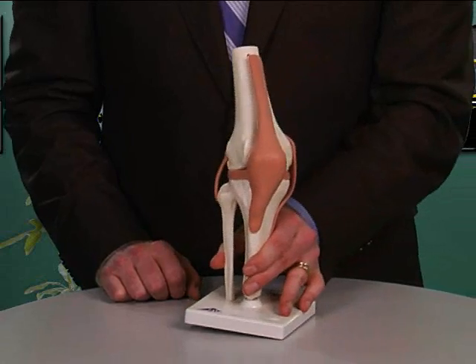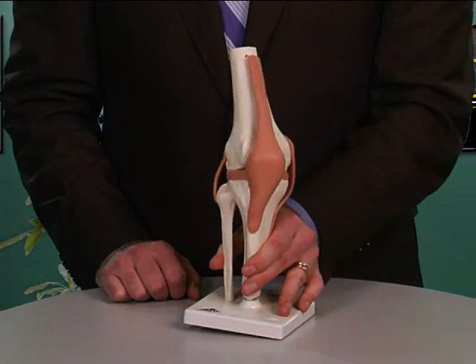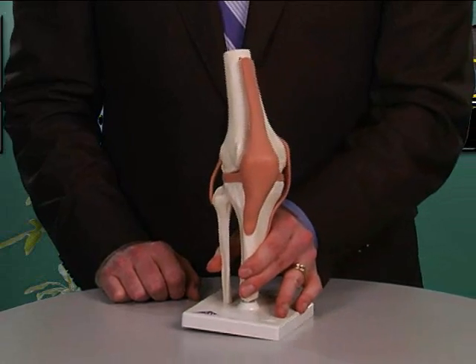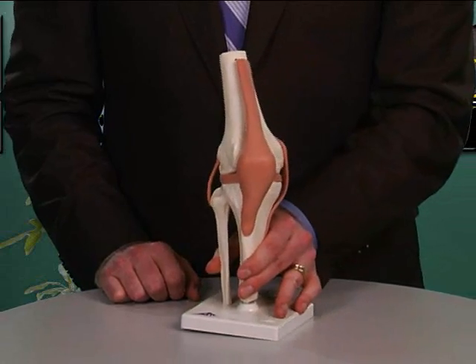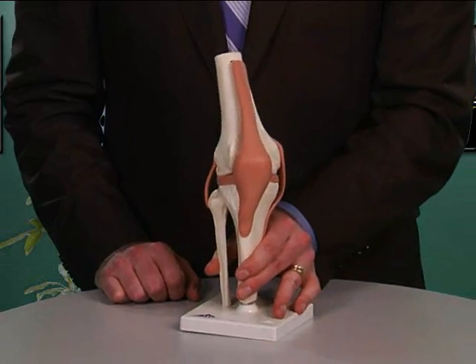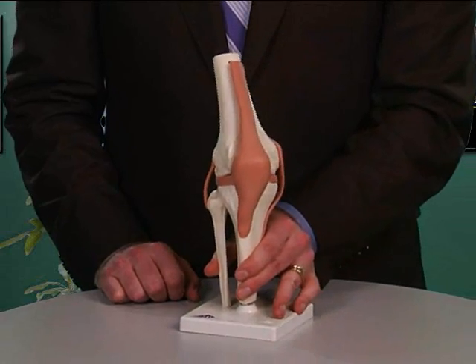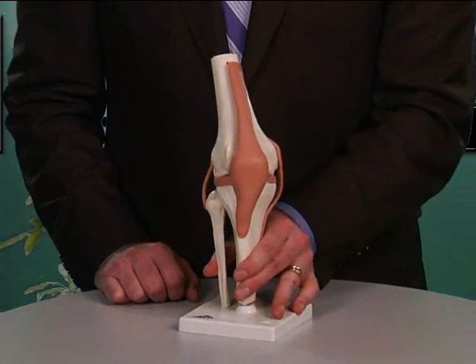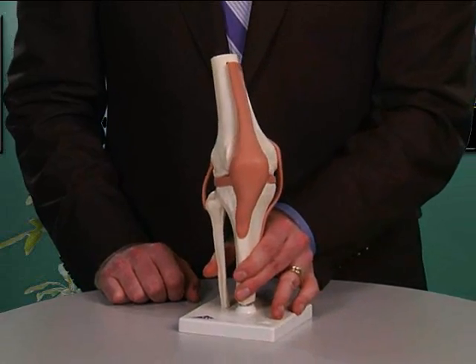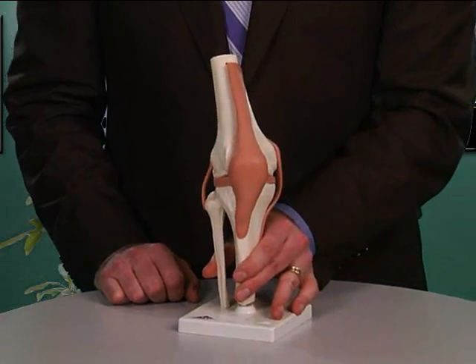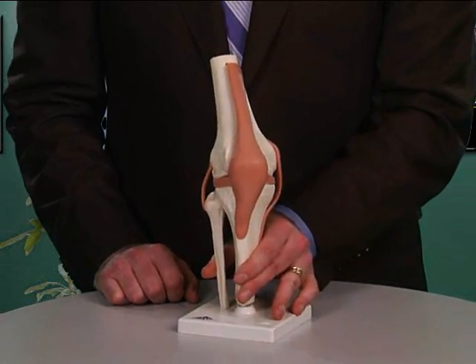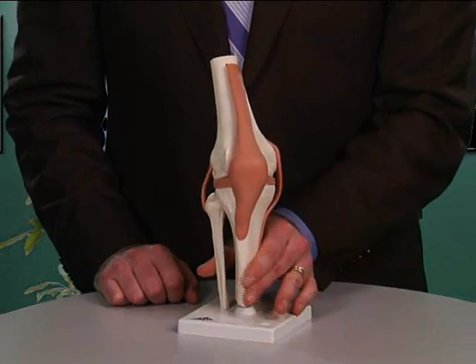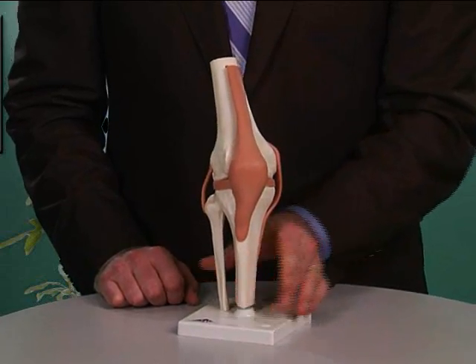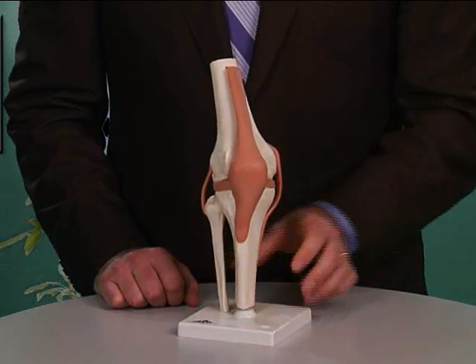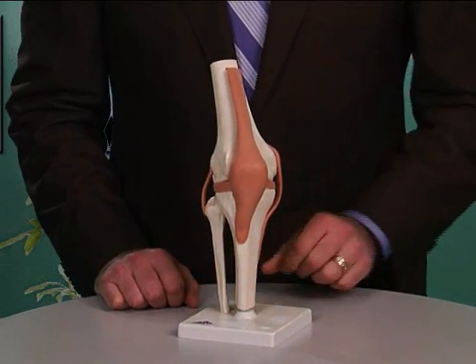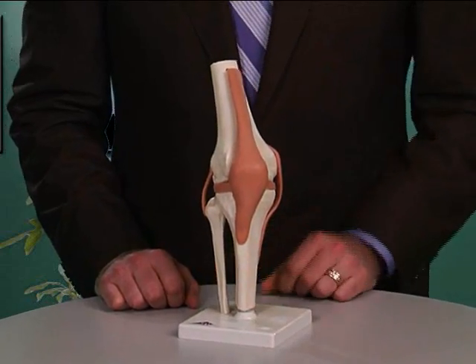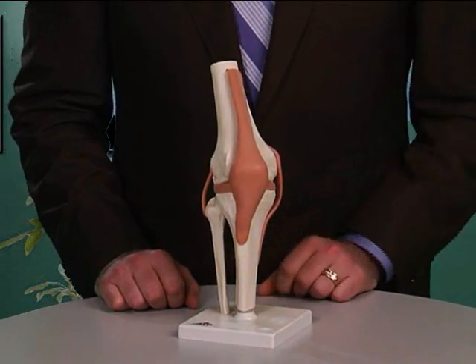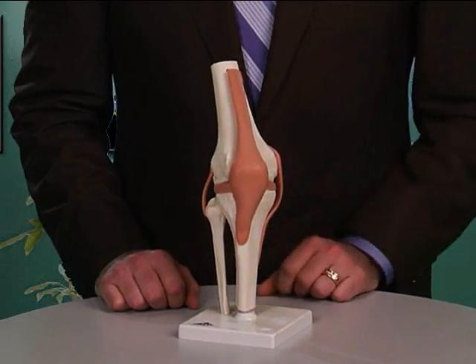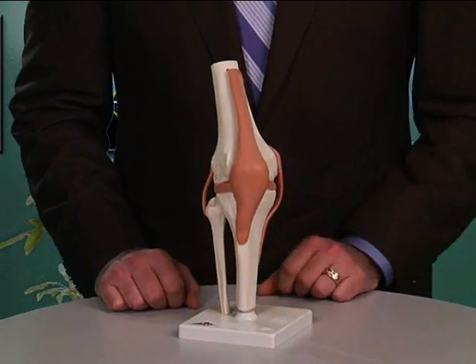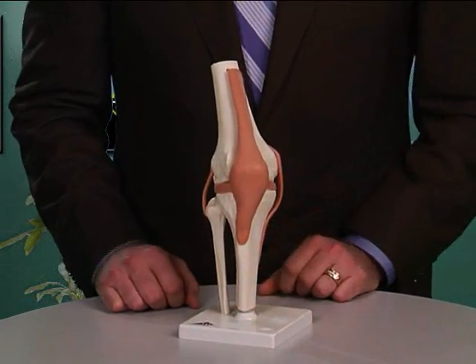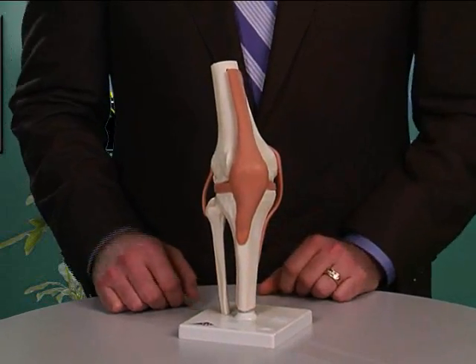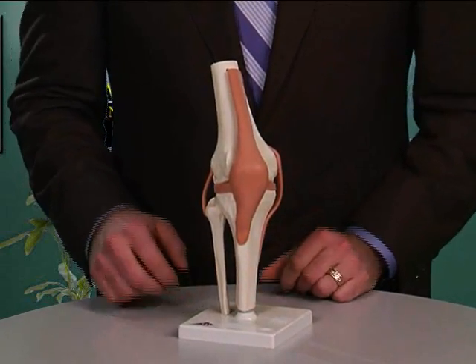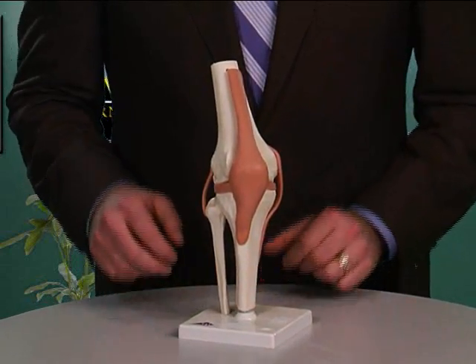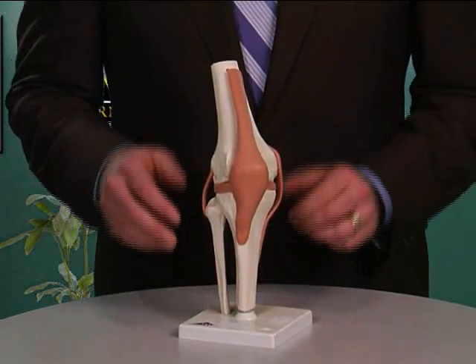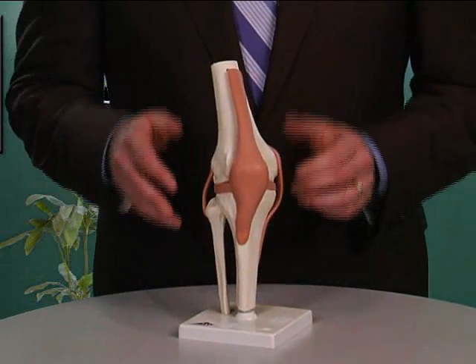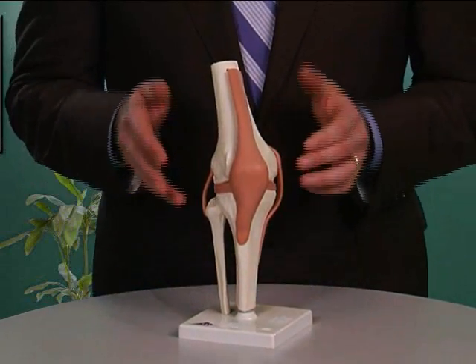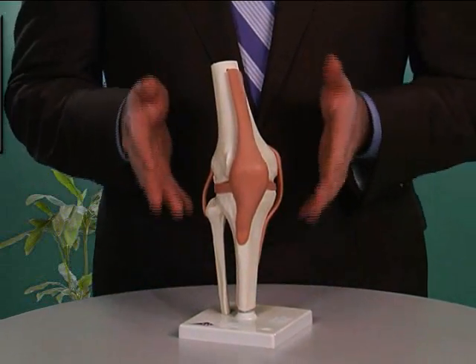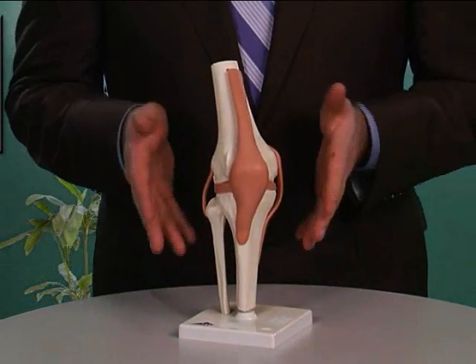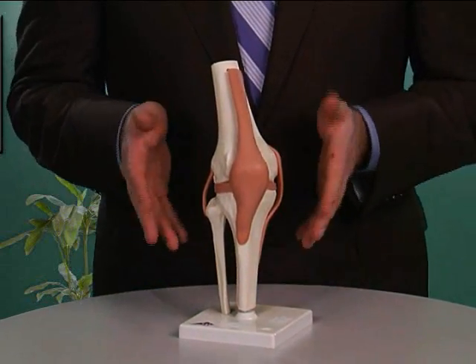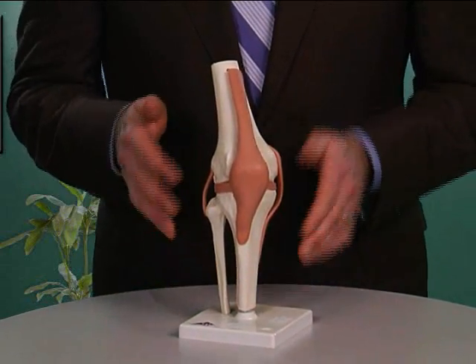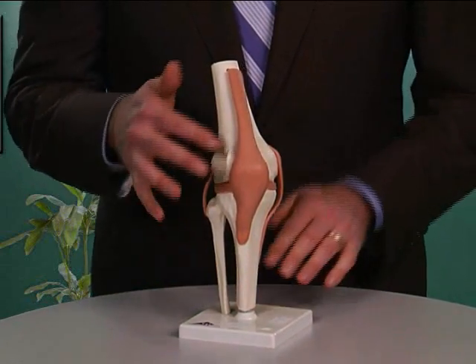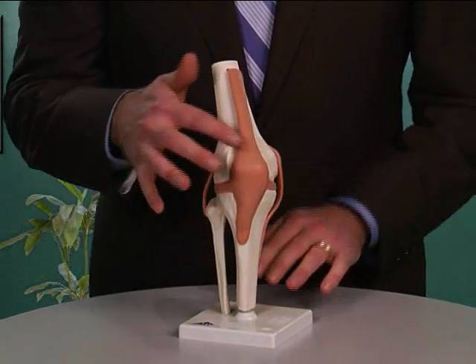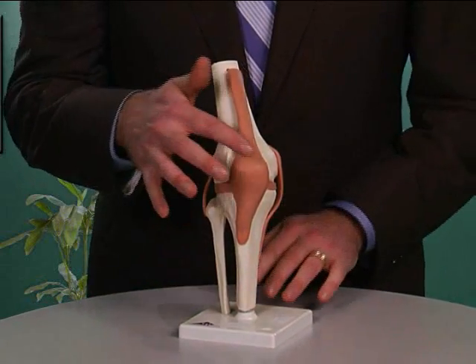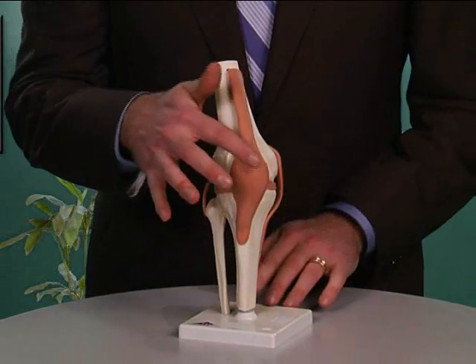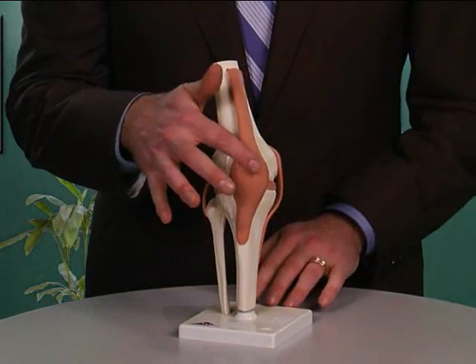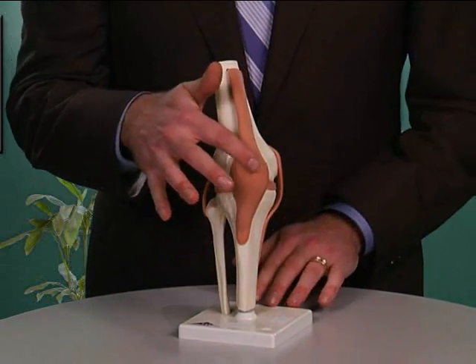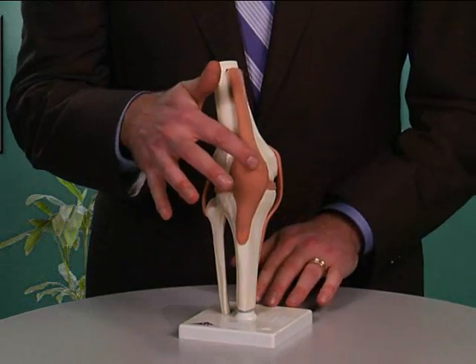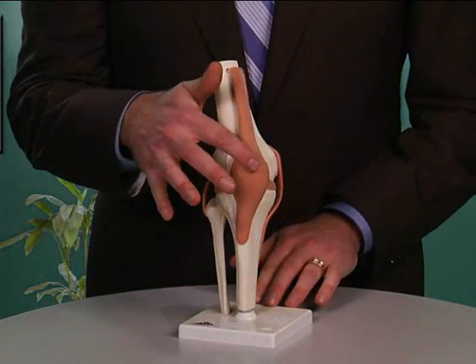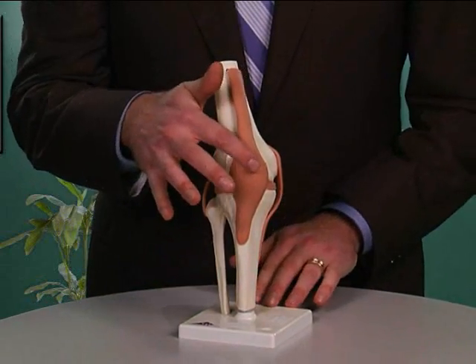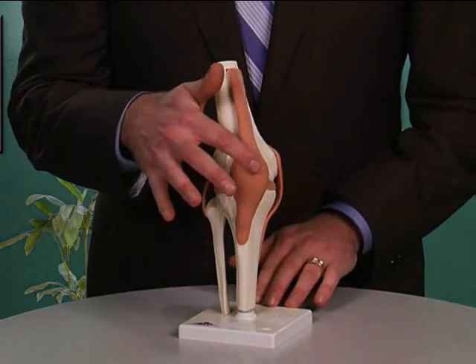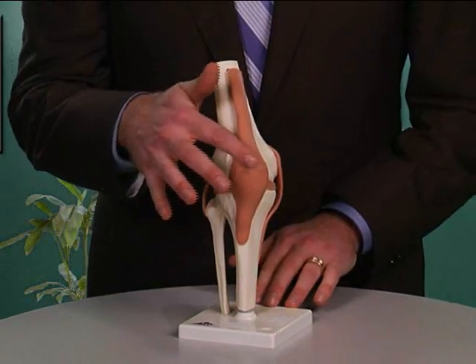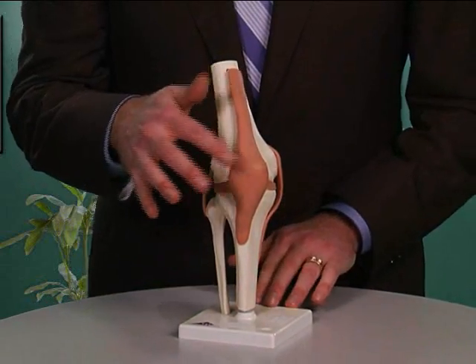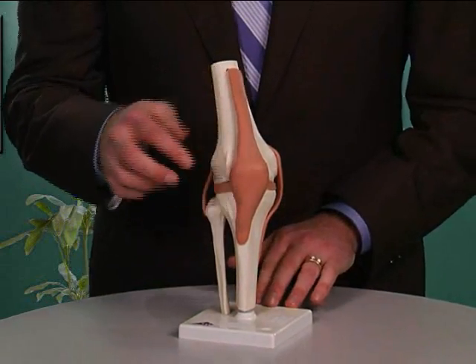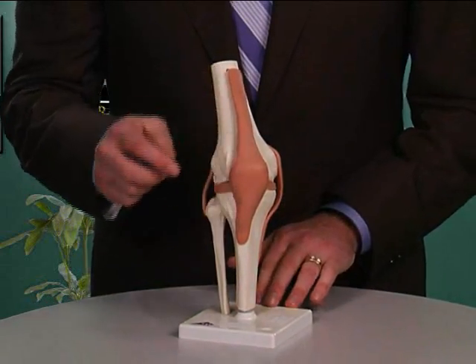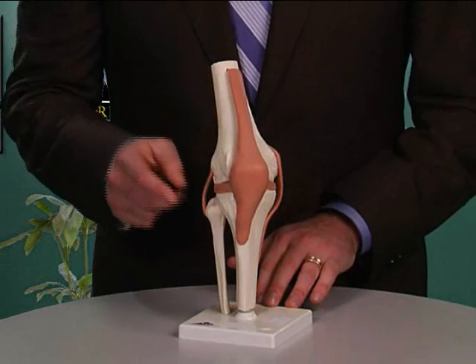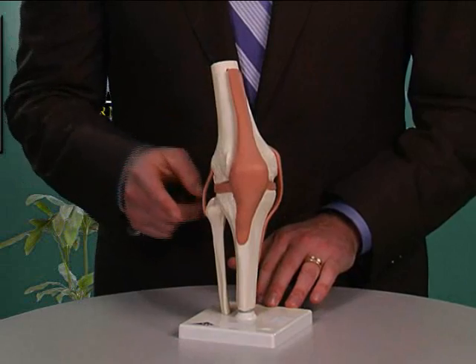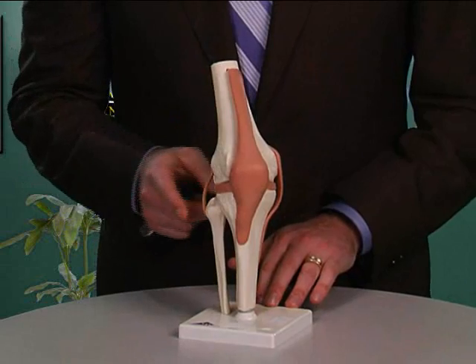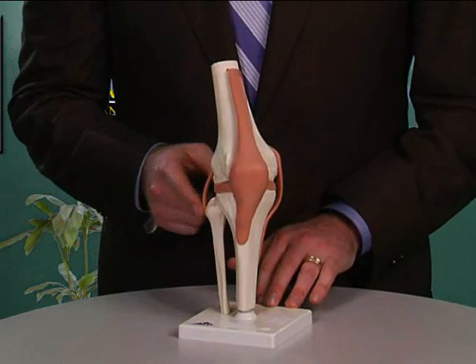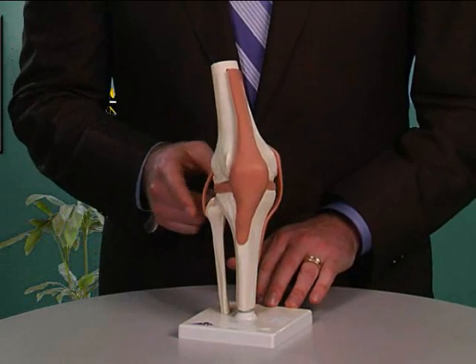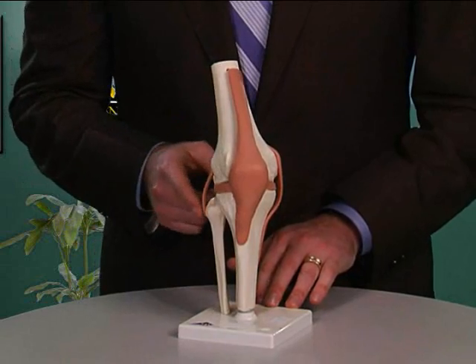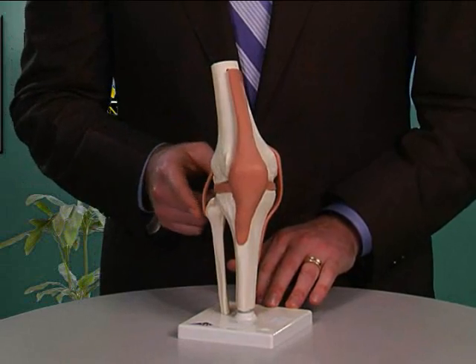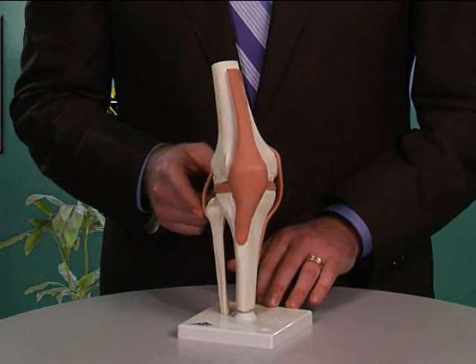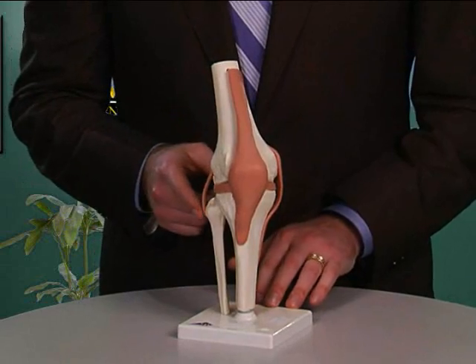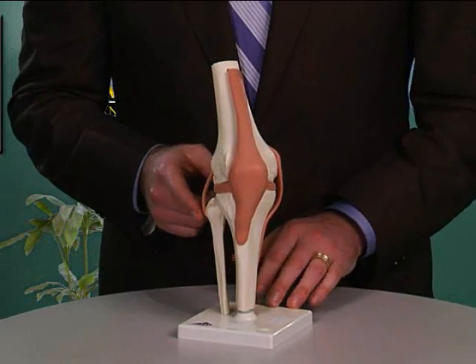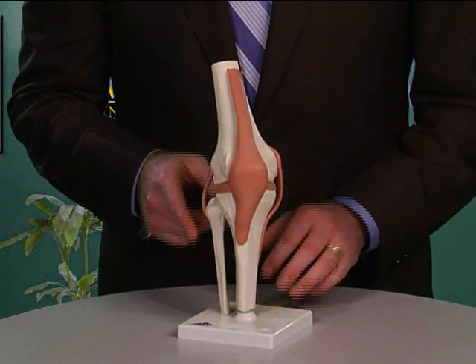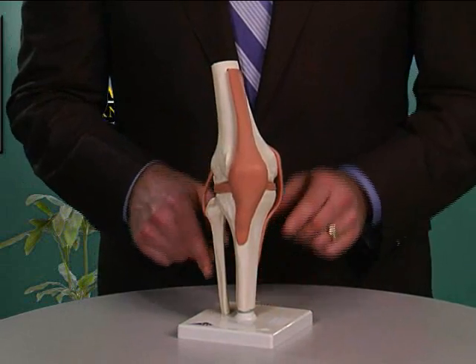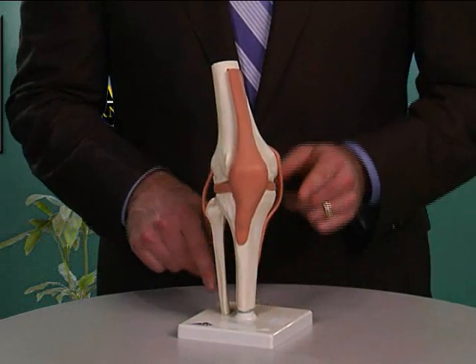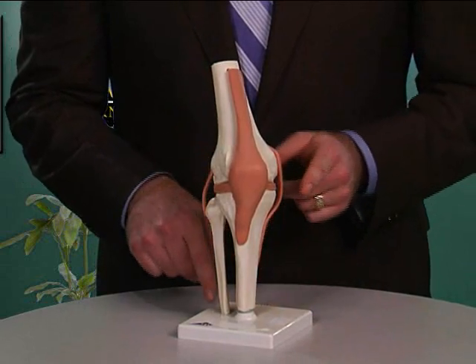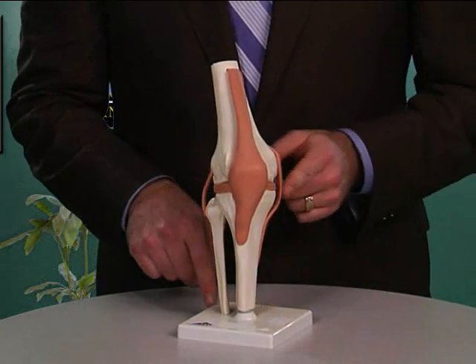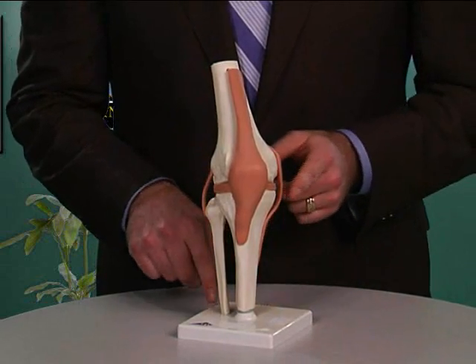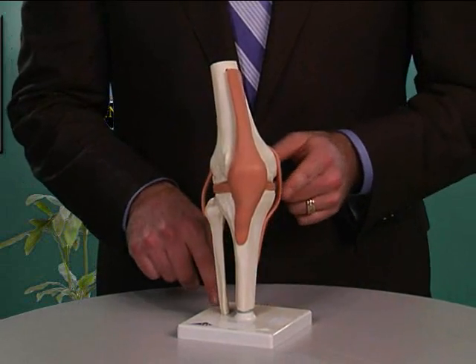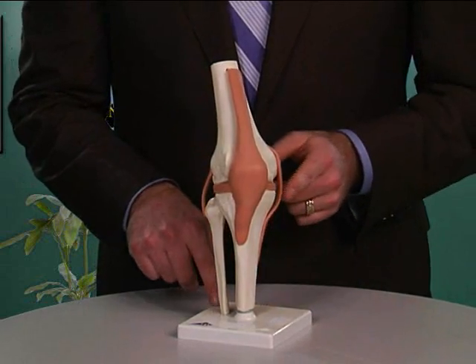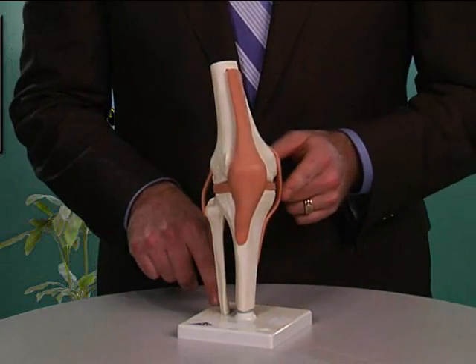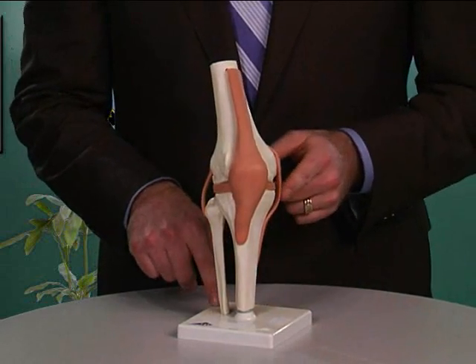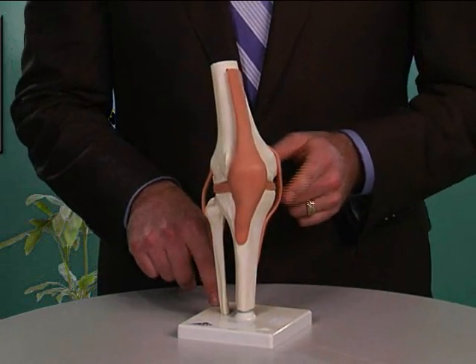Here we have a model of the knee. This is the right knee, so this is the front of your knee here, this is the outside, and this is the inside.